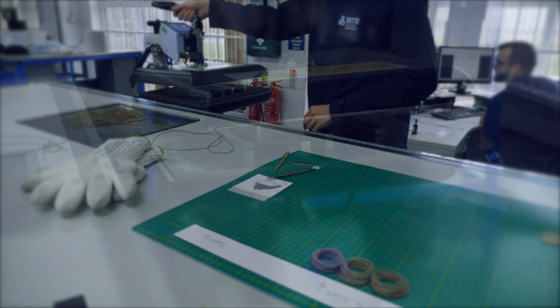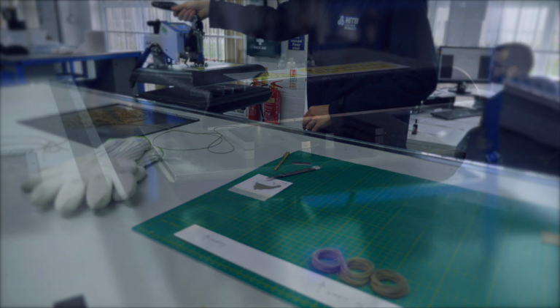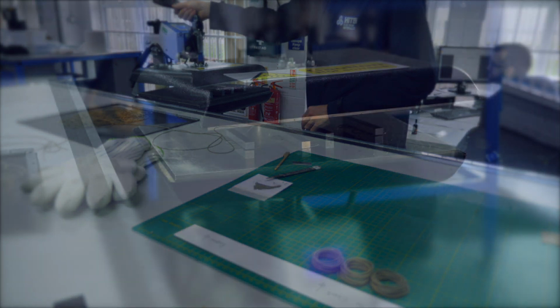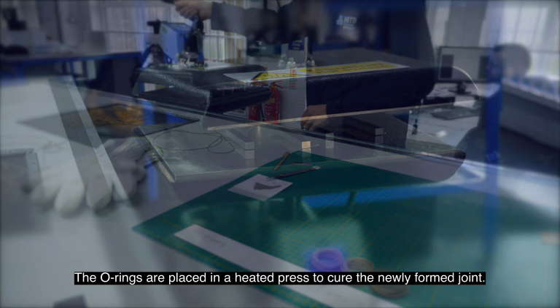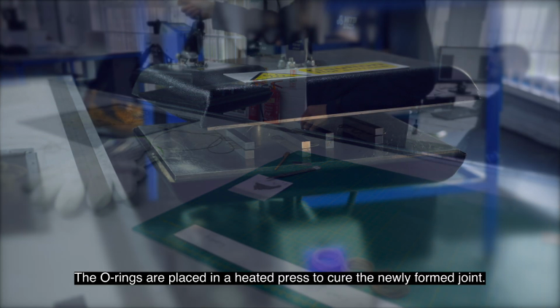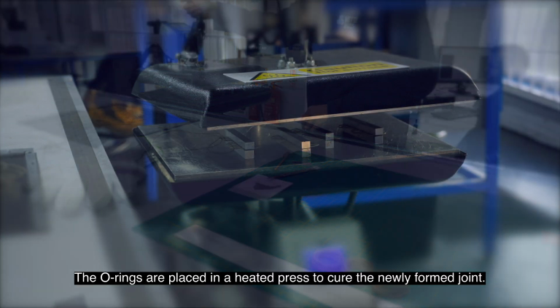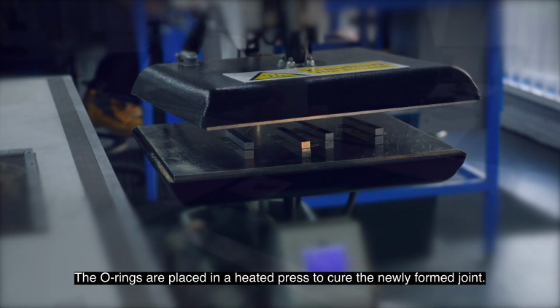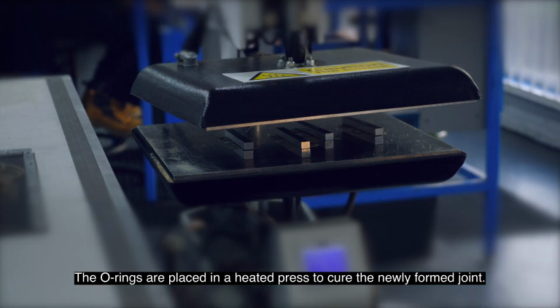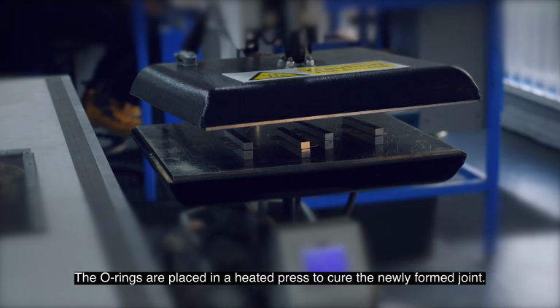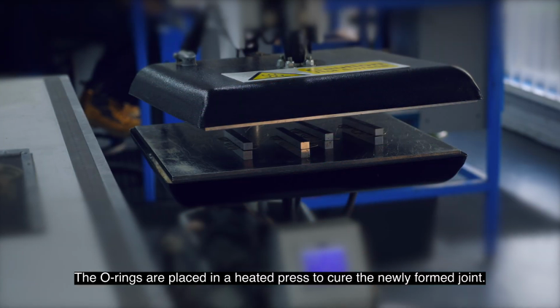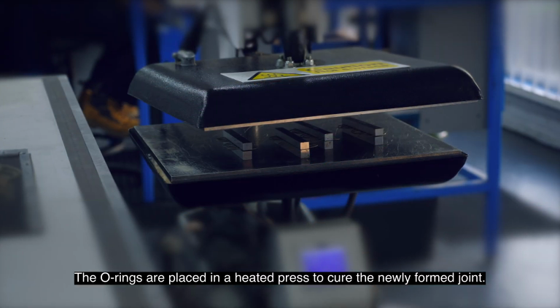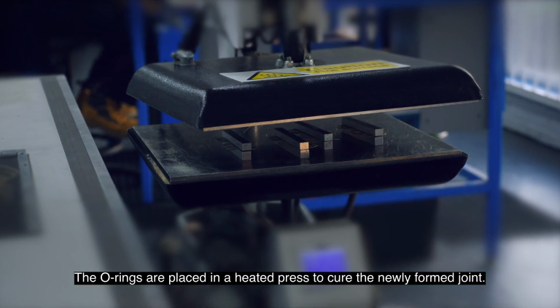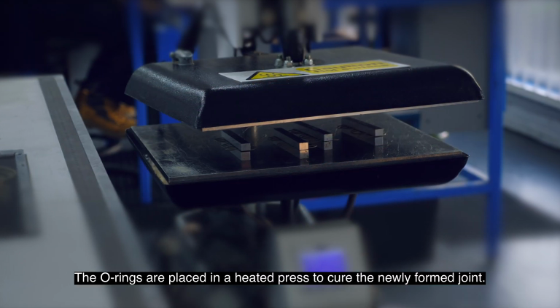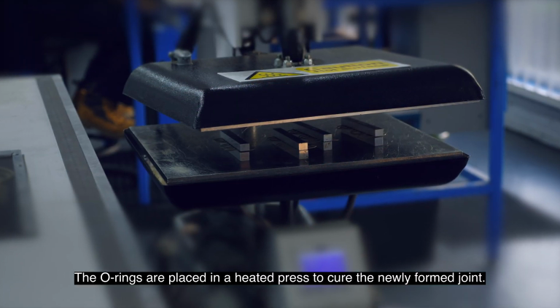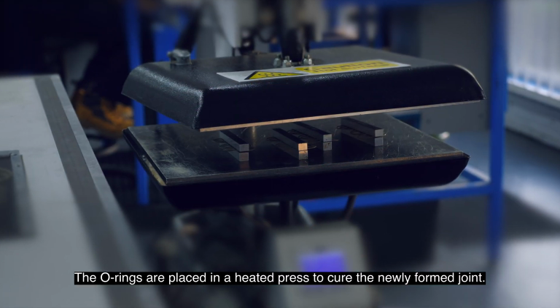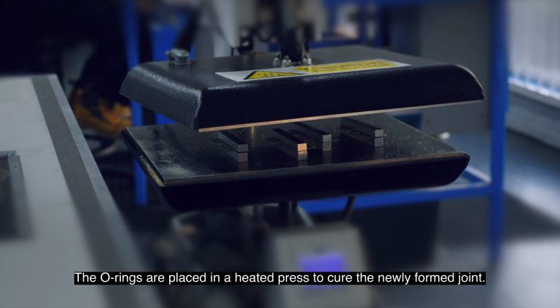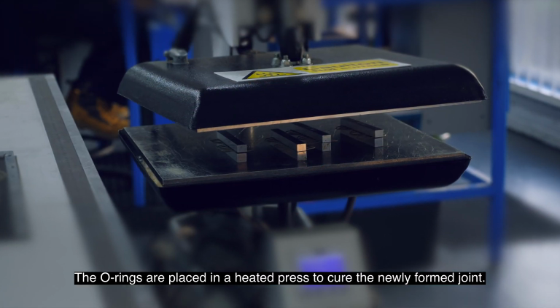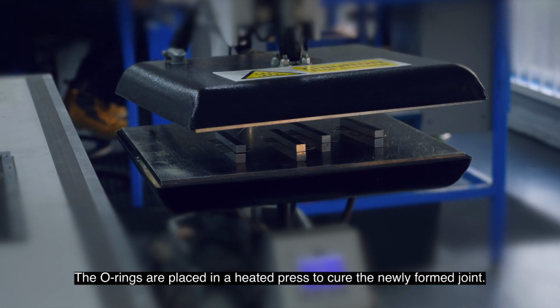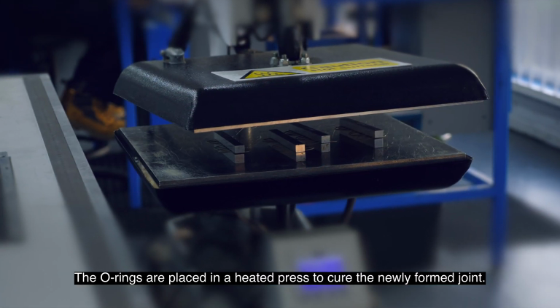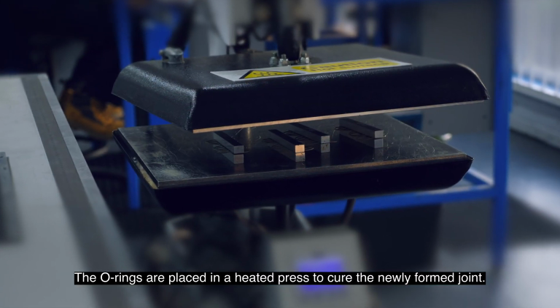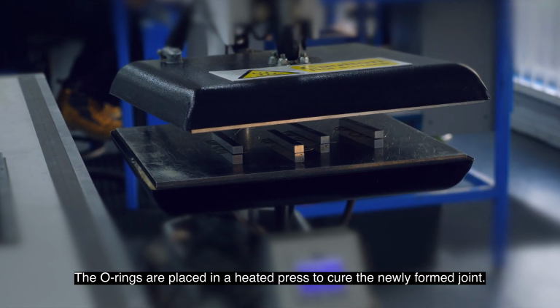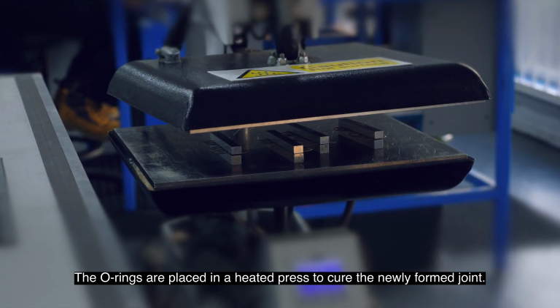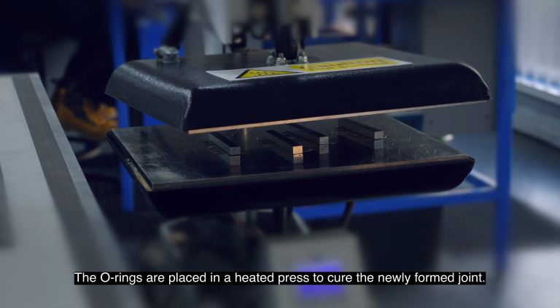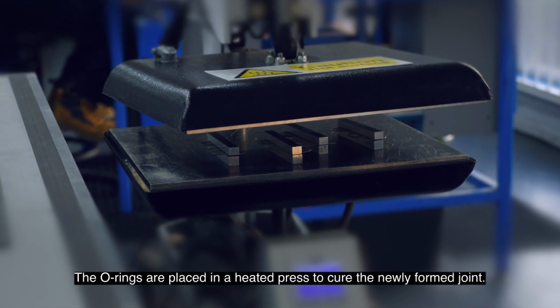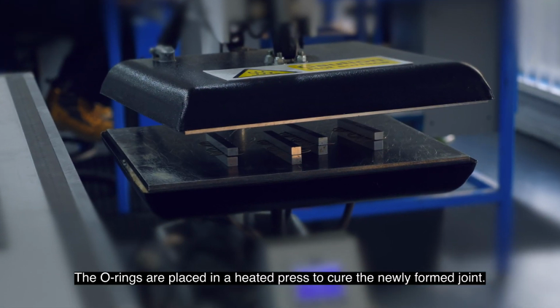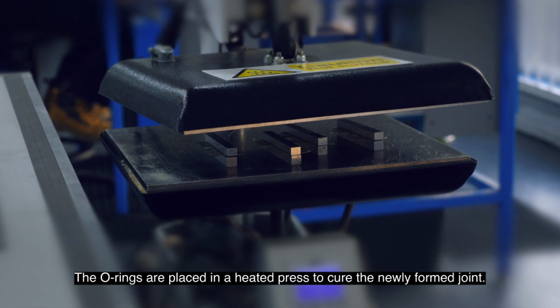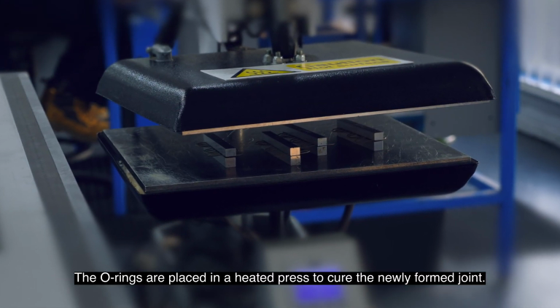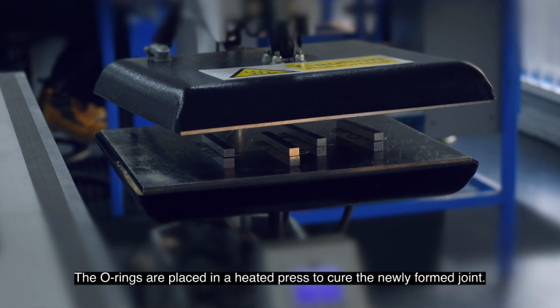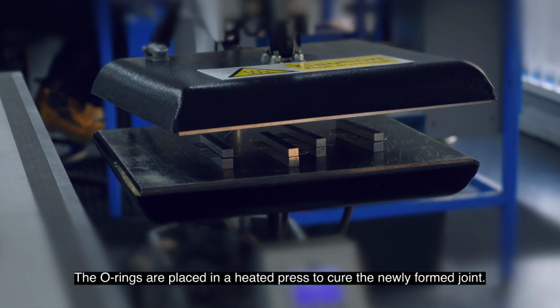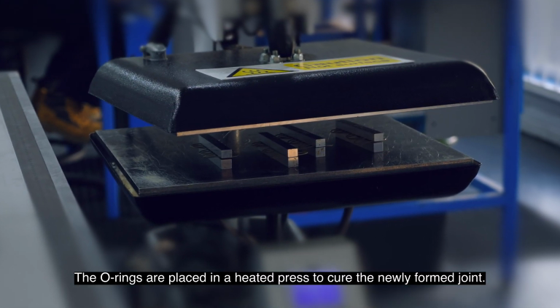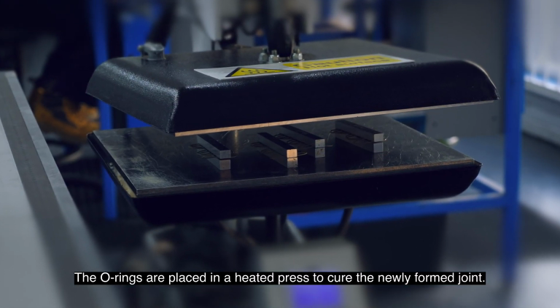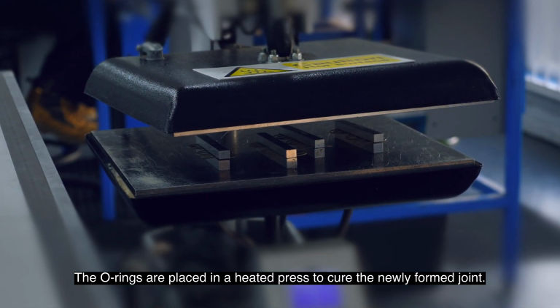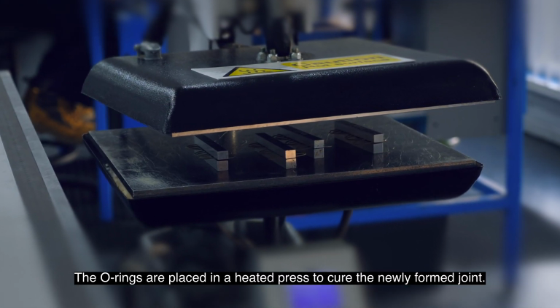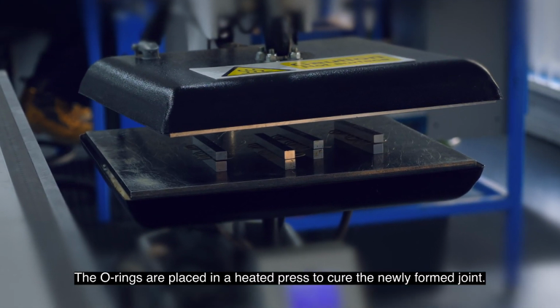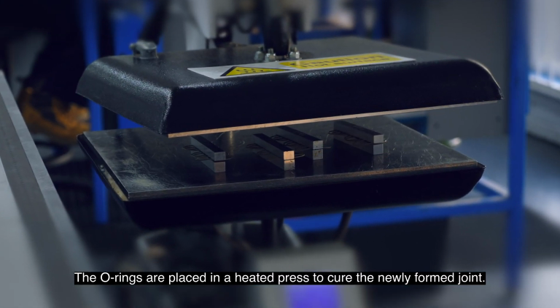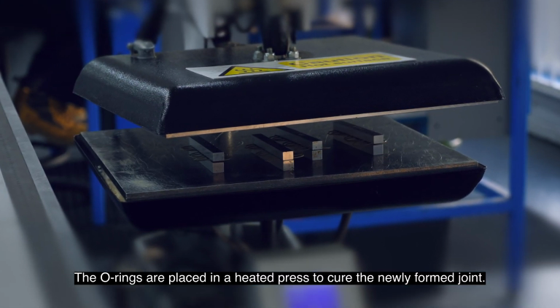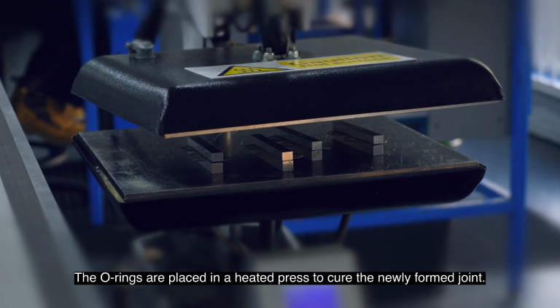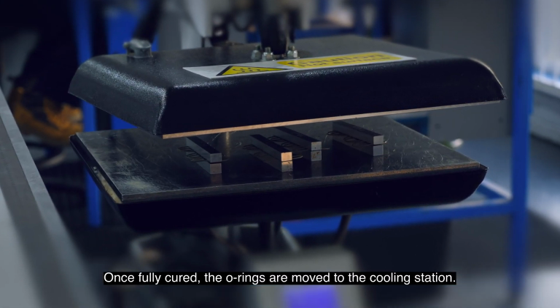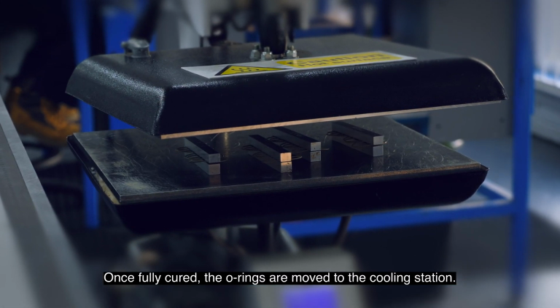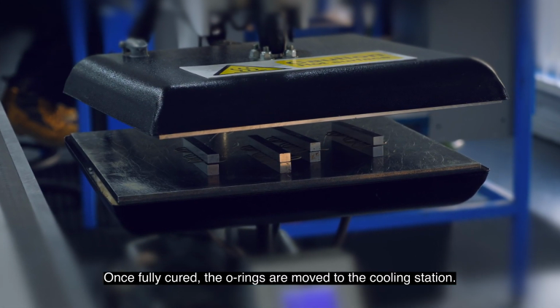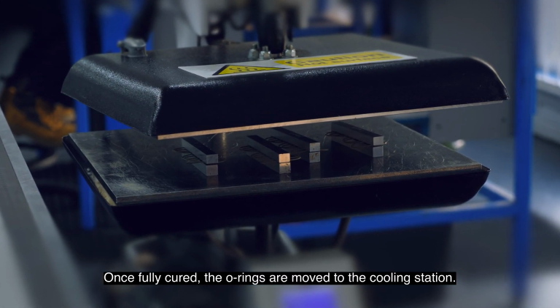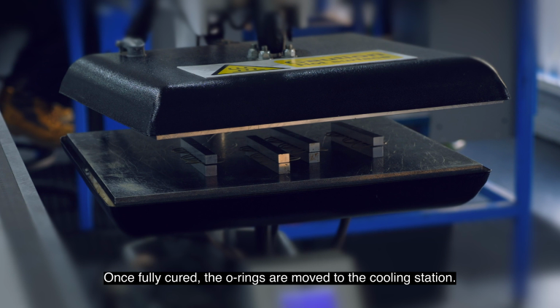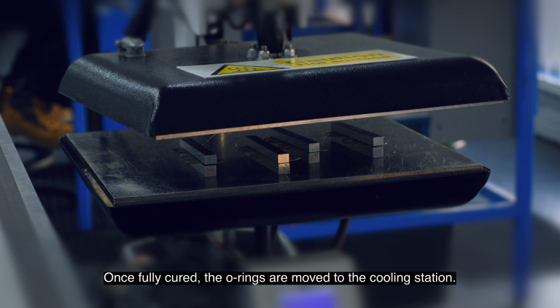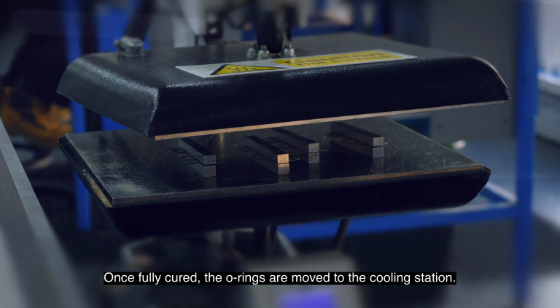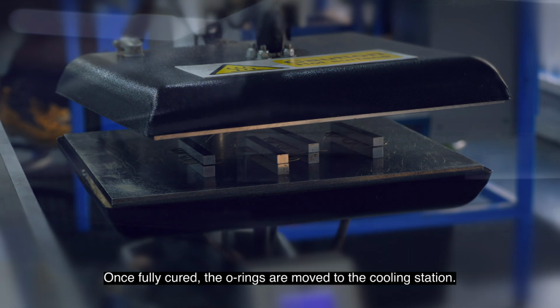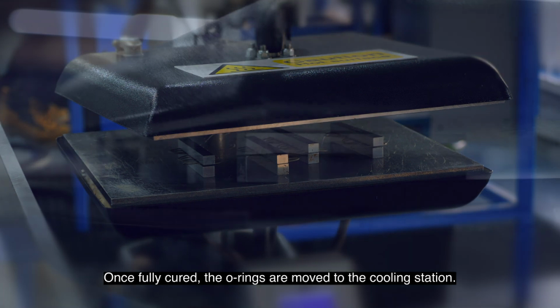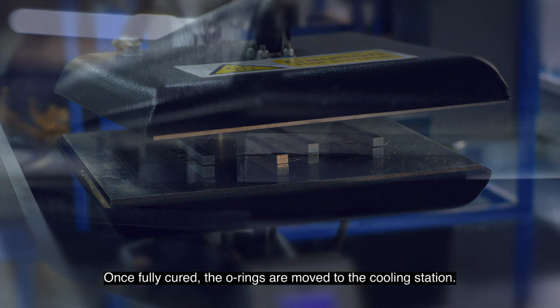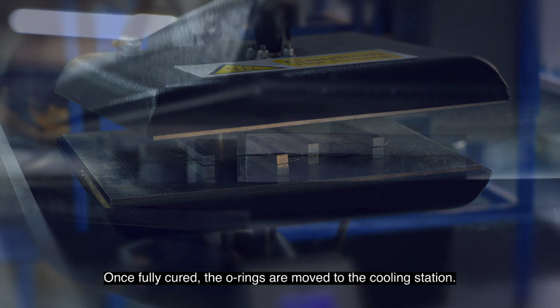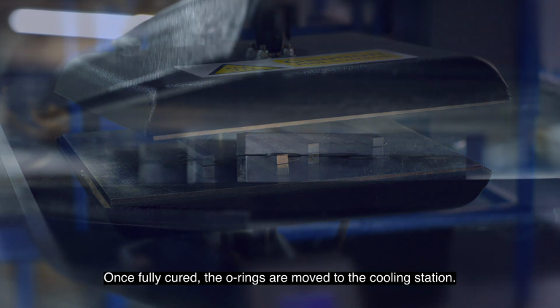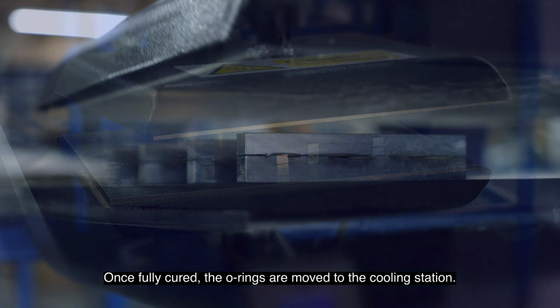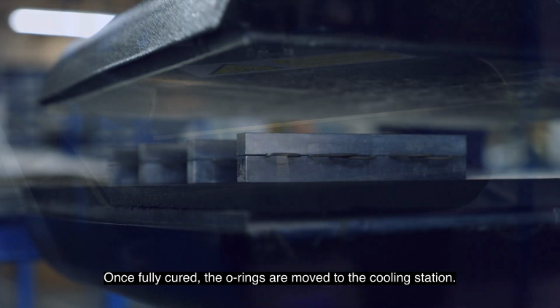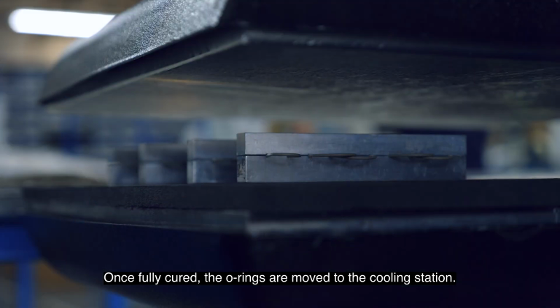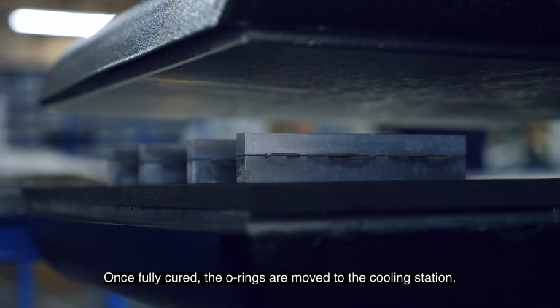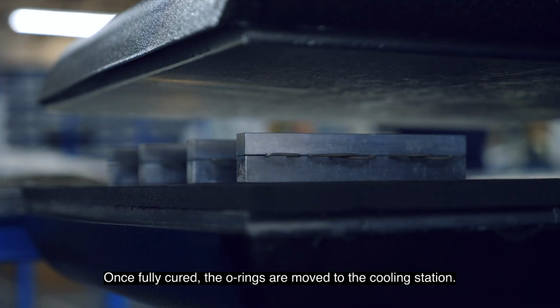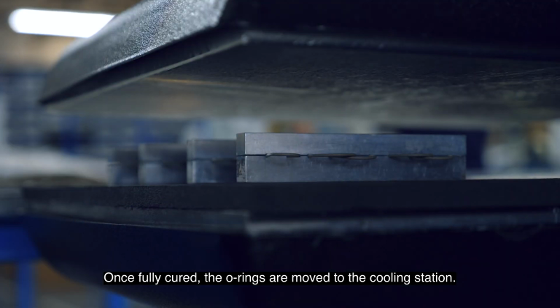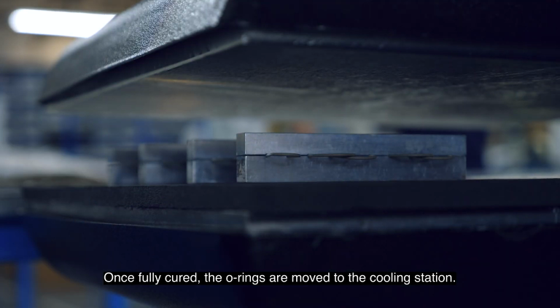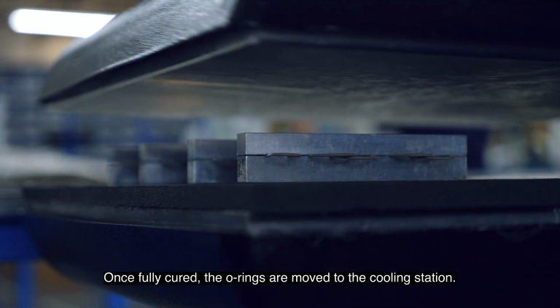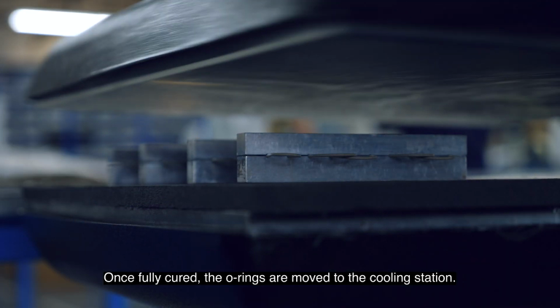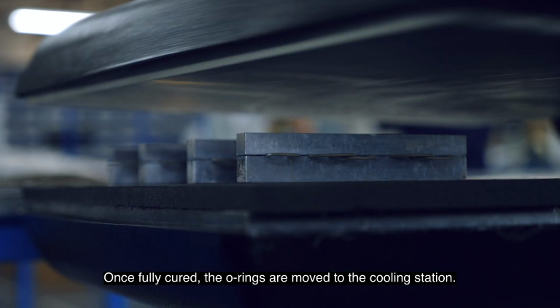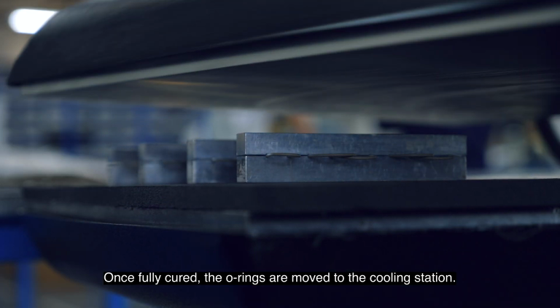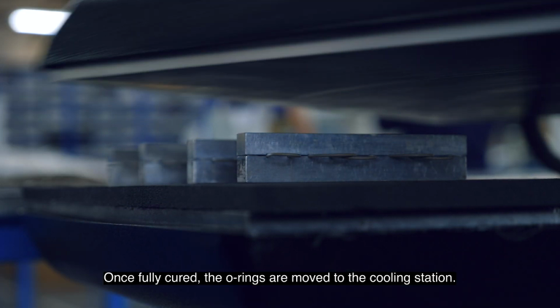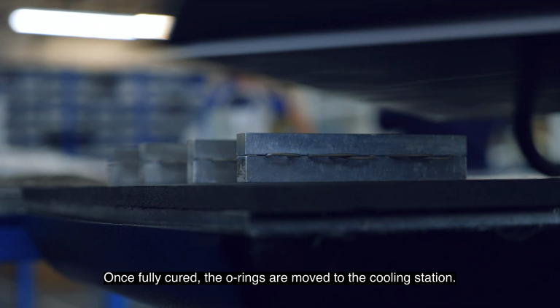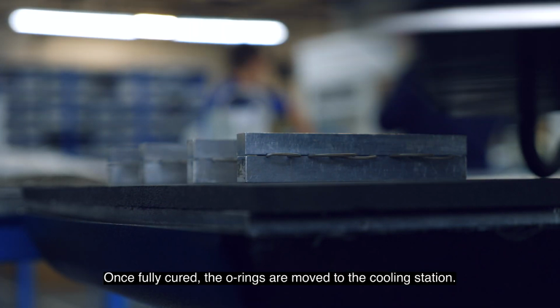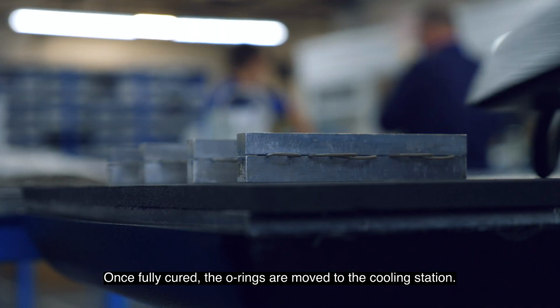The o-rings are placed in a heated press to cure the newly formed joint. Once fully cured, the o-rings are moved to the cooling station.